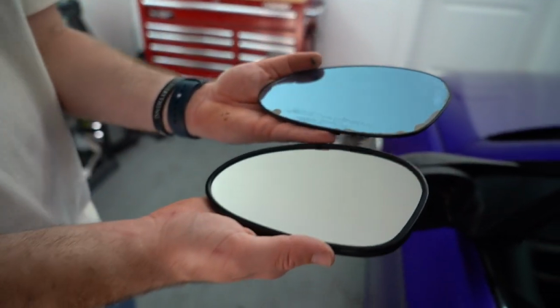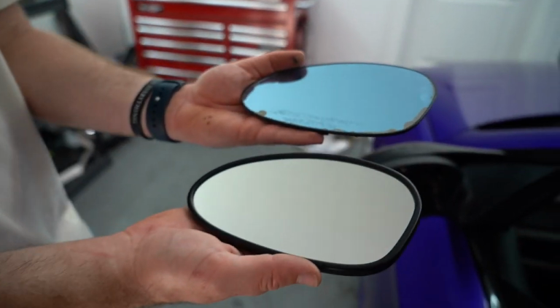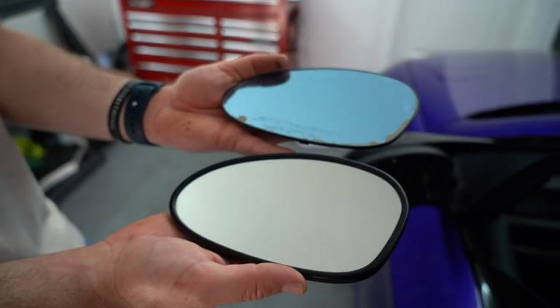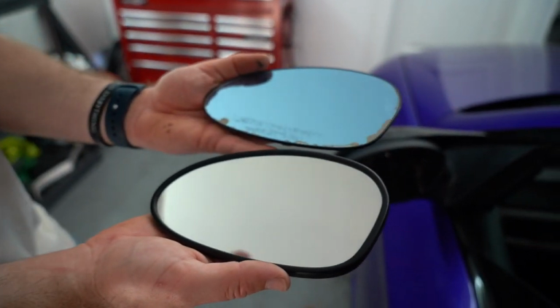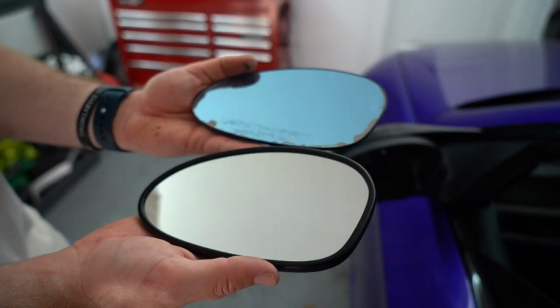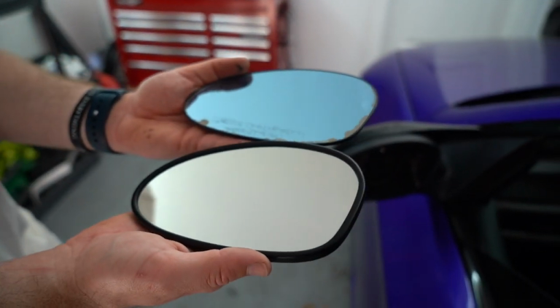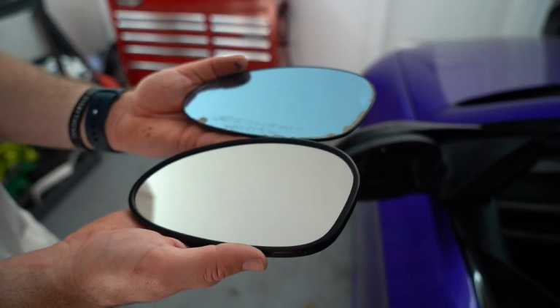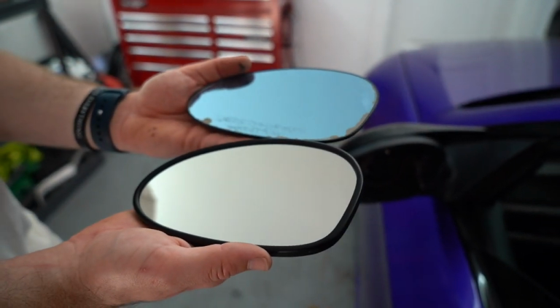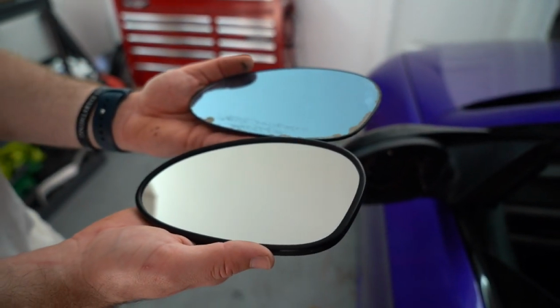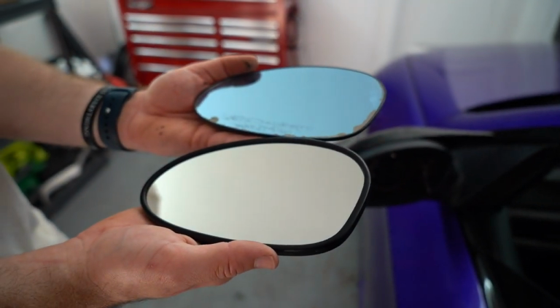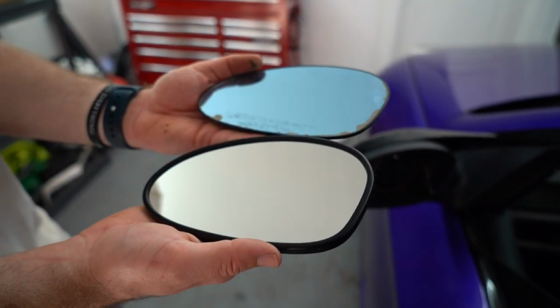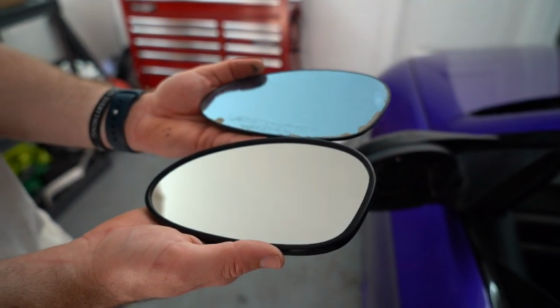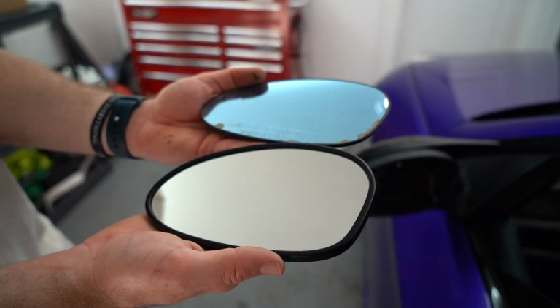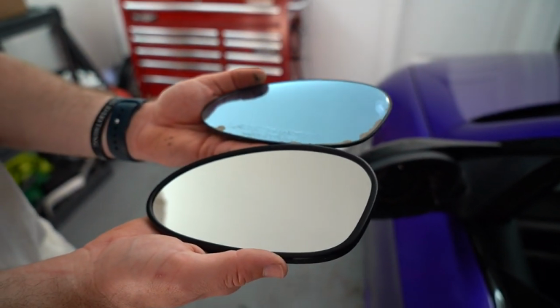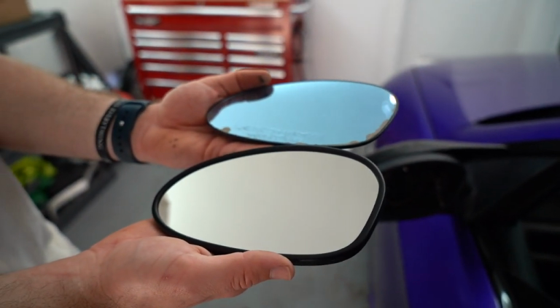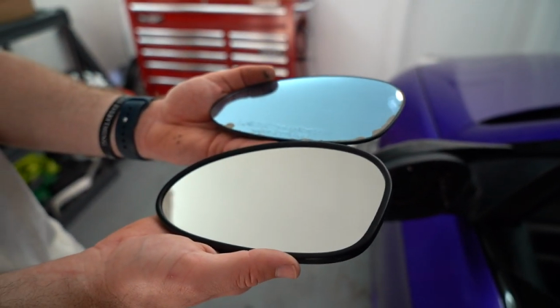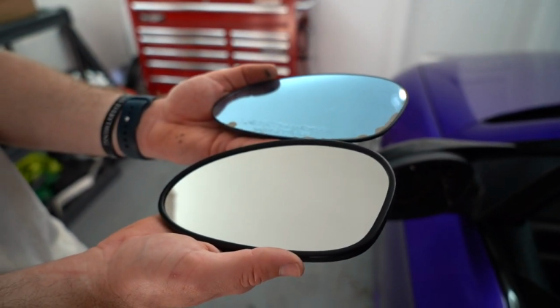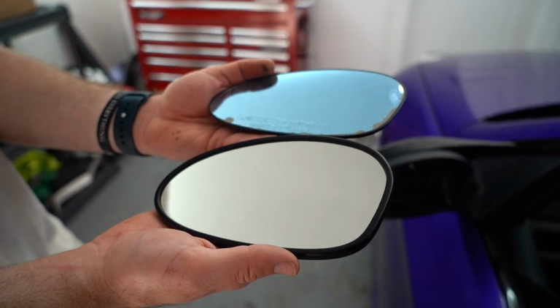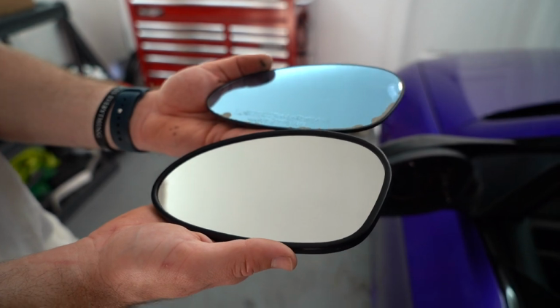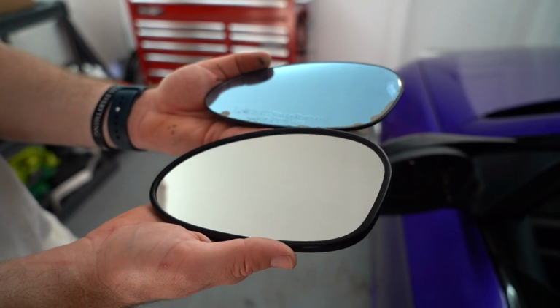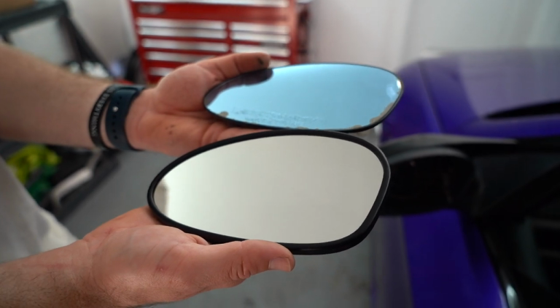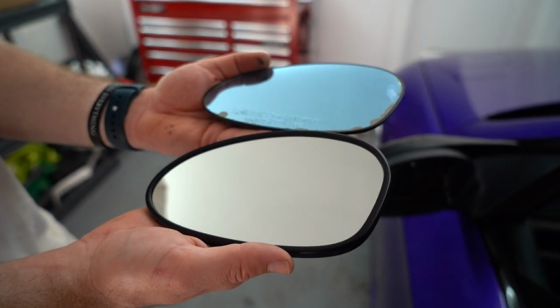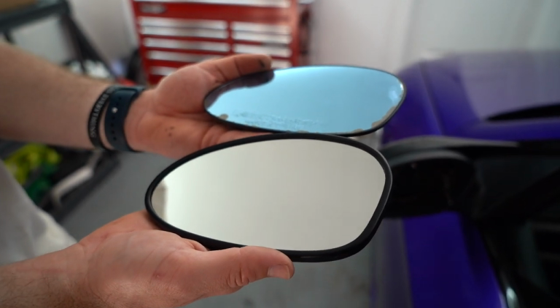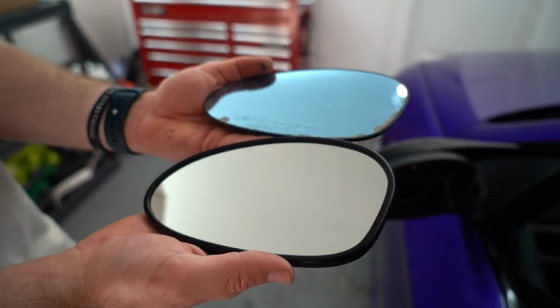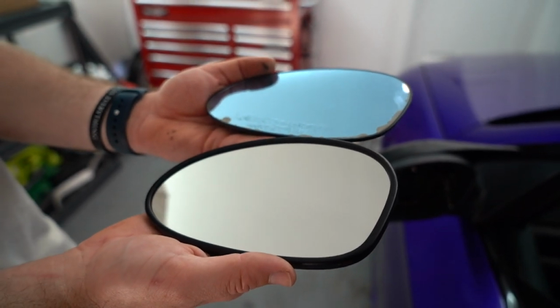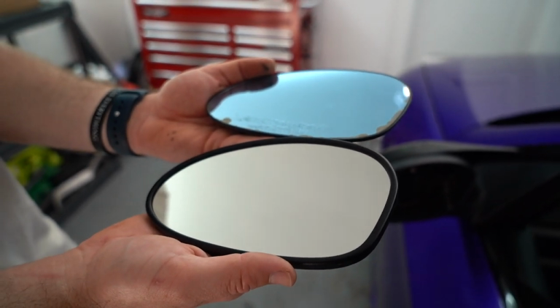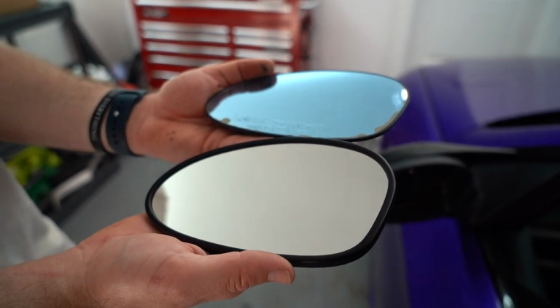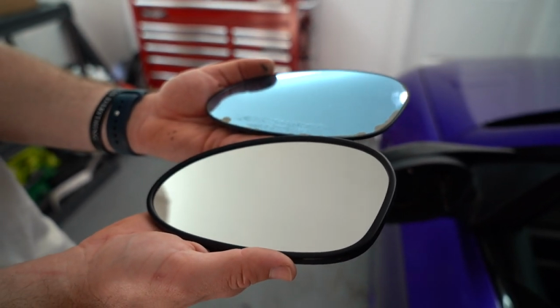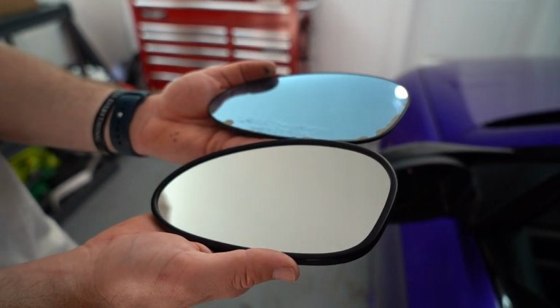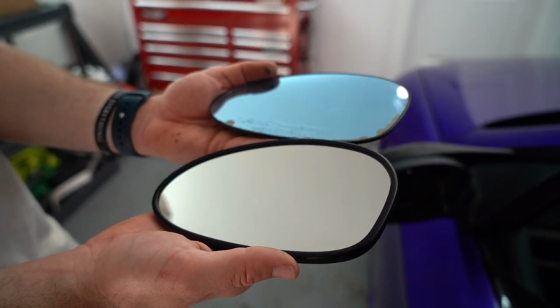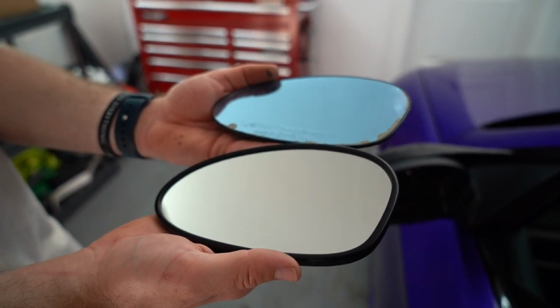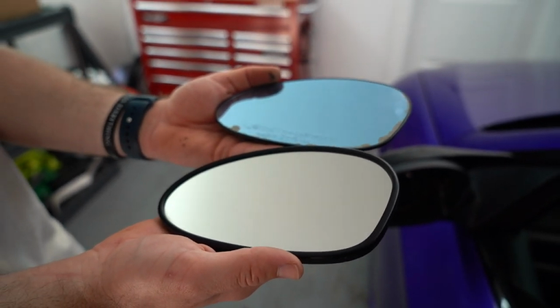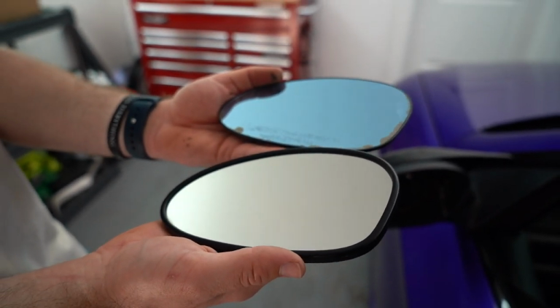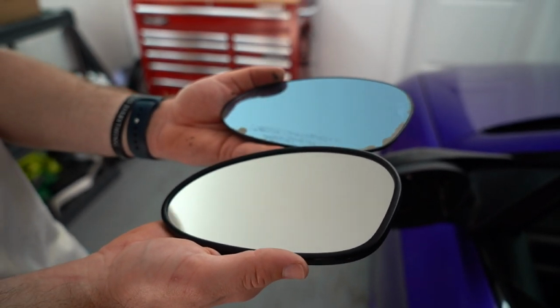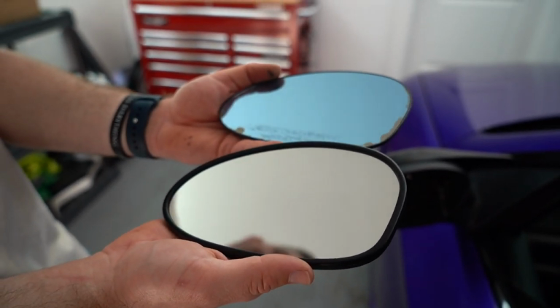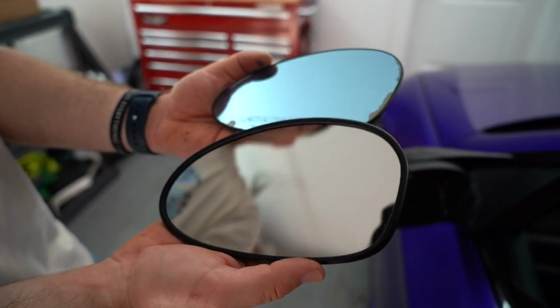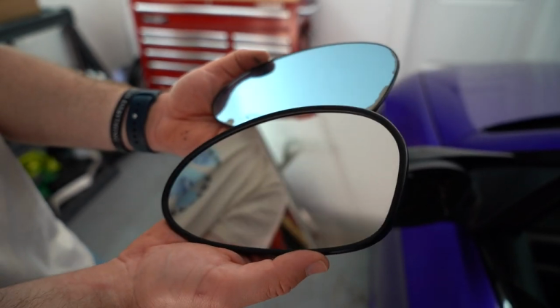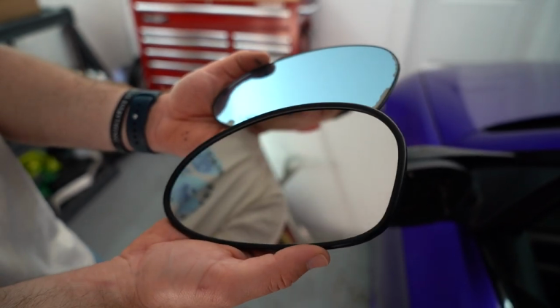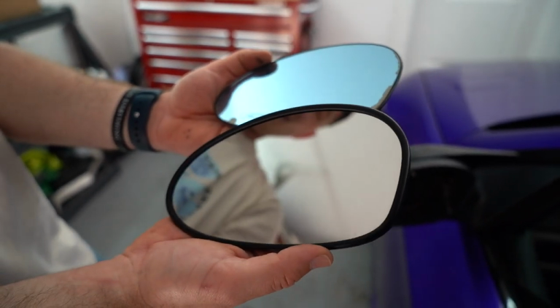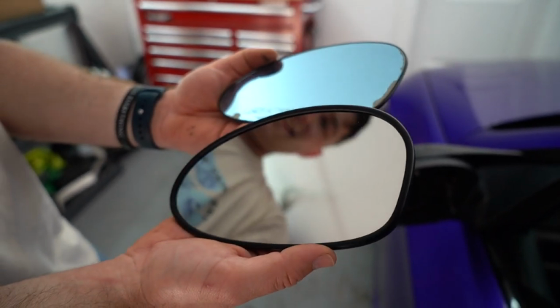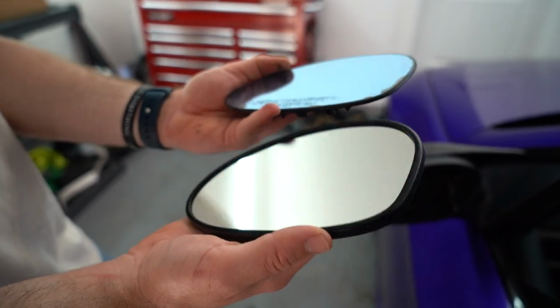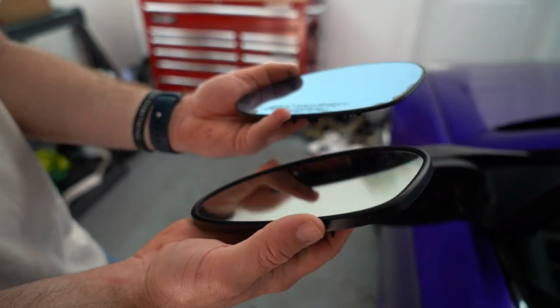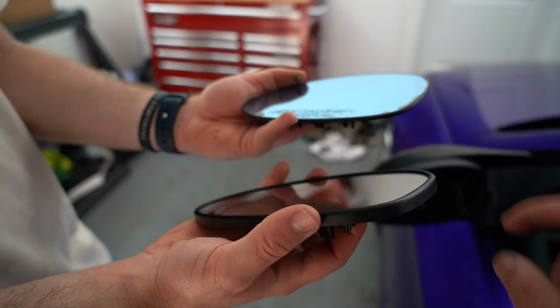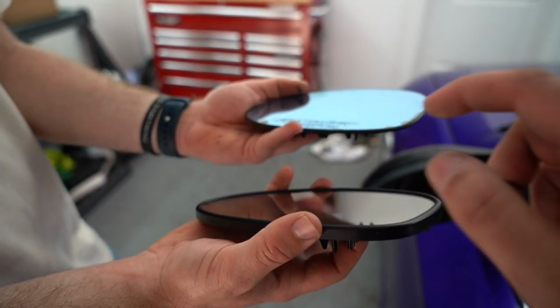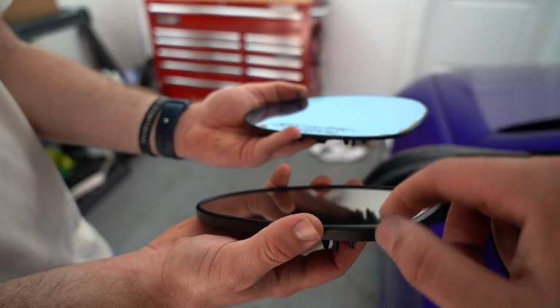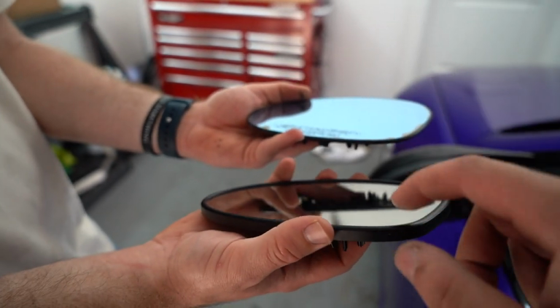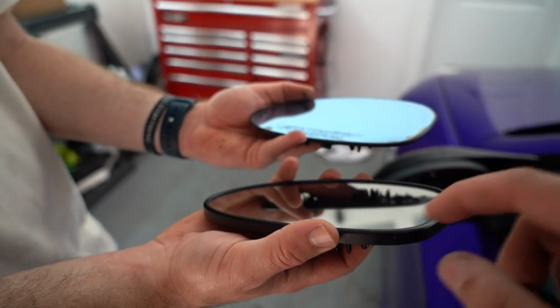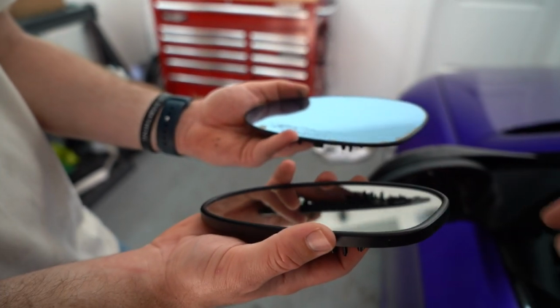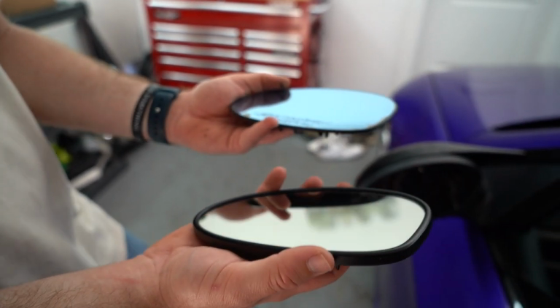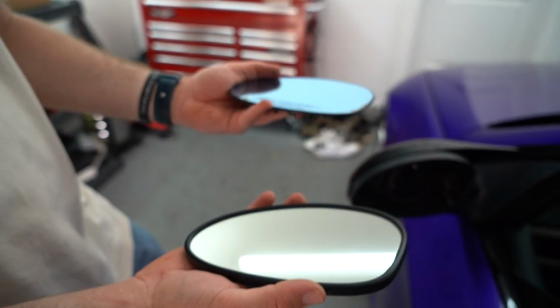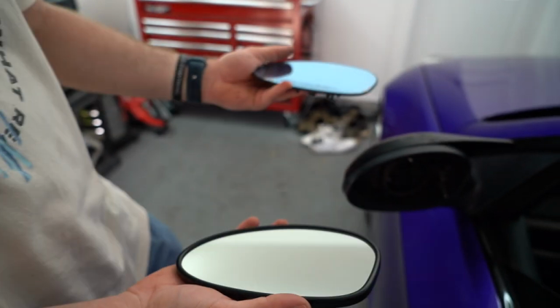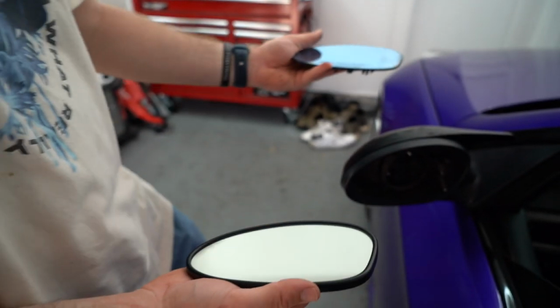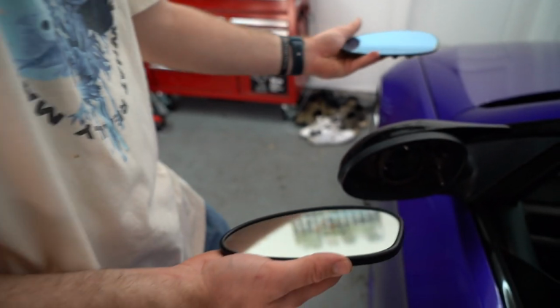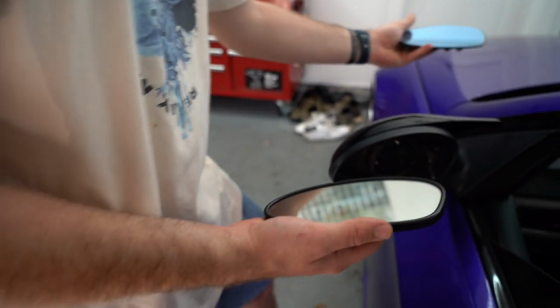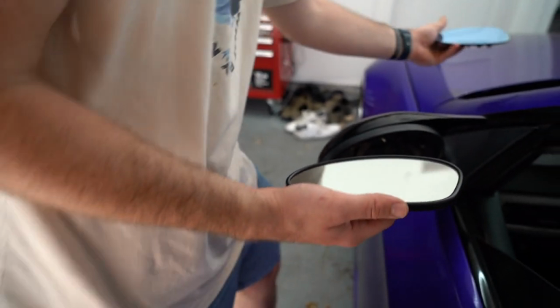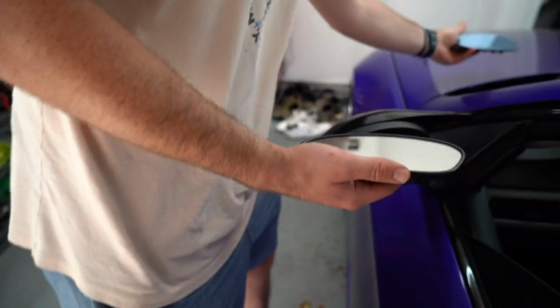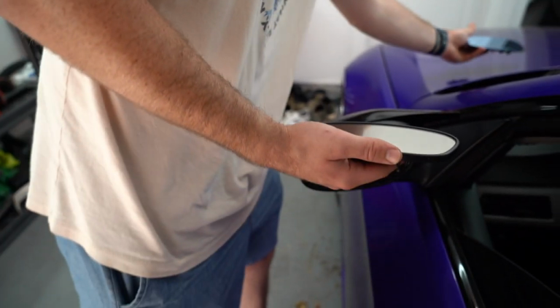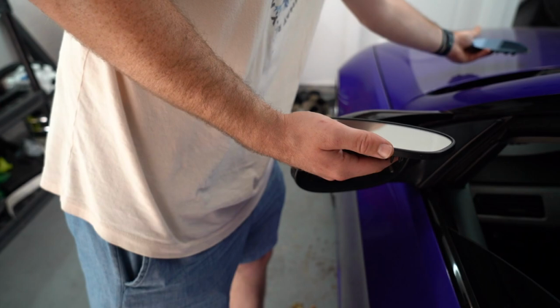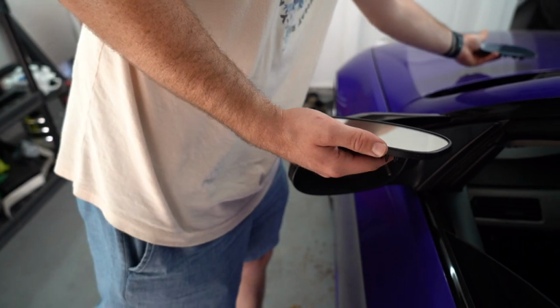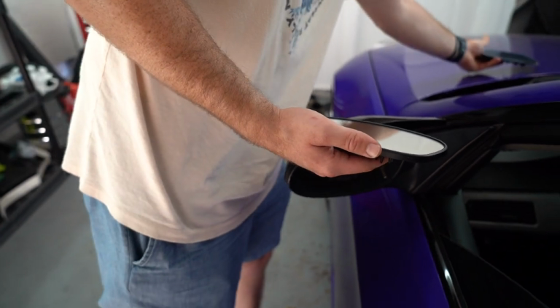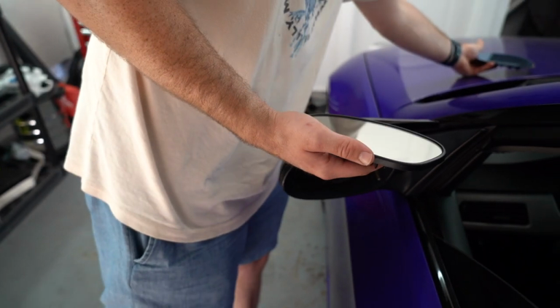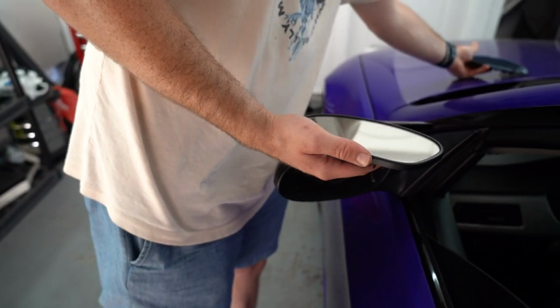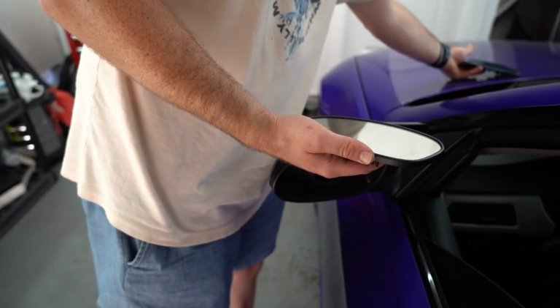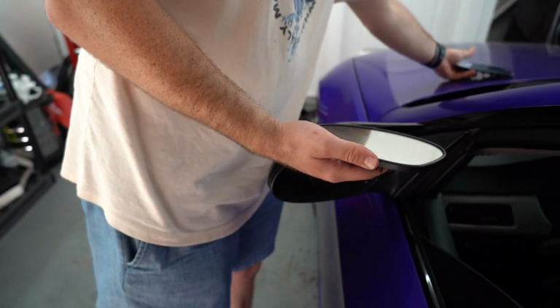Can you tell on camera? It's freaking crazy. This is definitely going to be an upgrade. So let's go ahead and pop this new one on real quick.